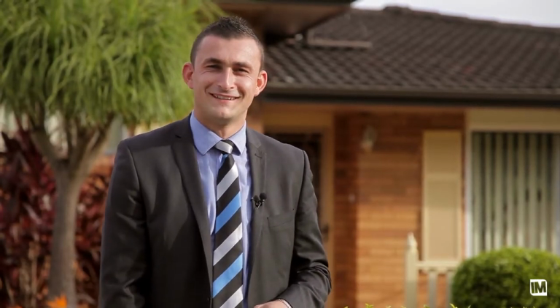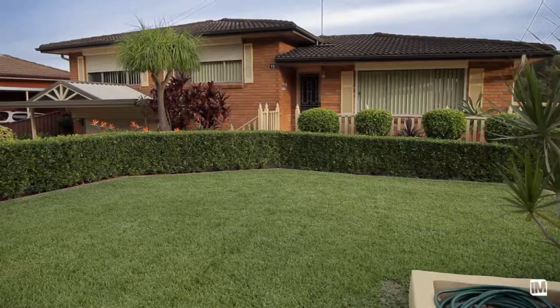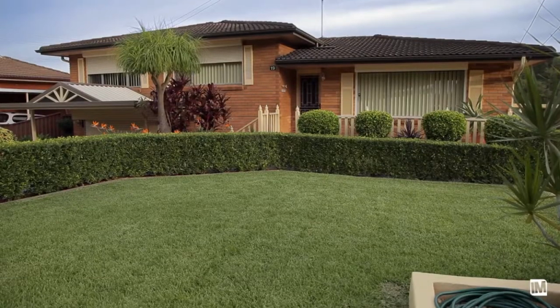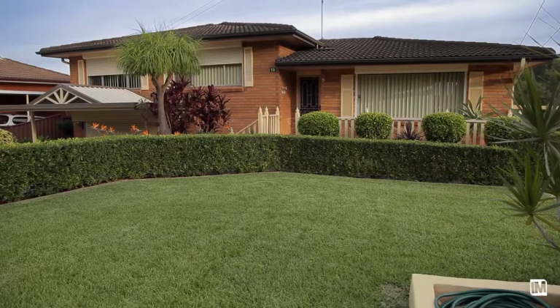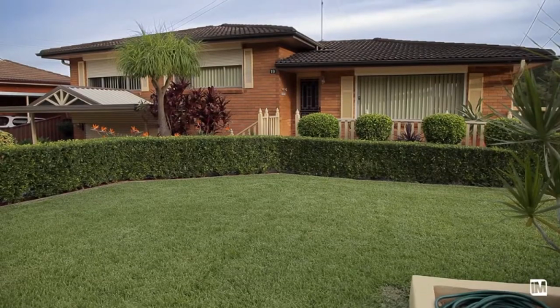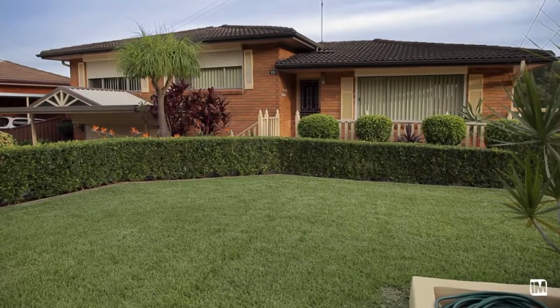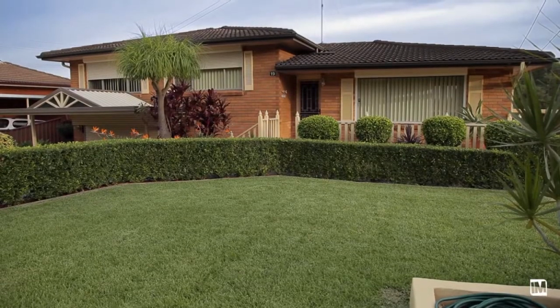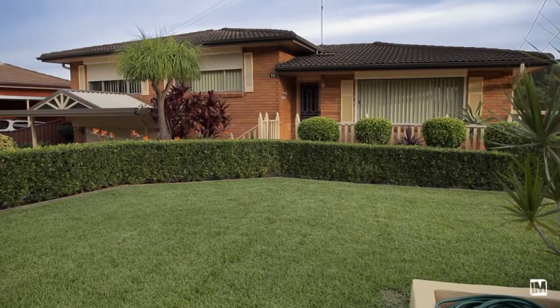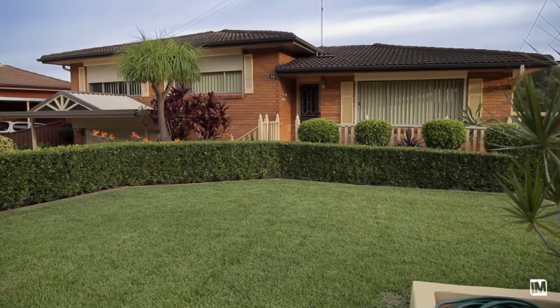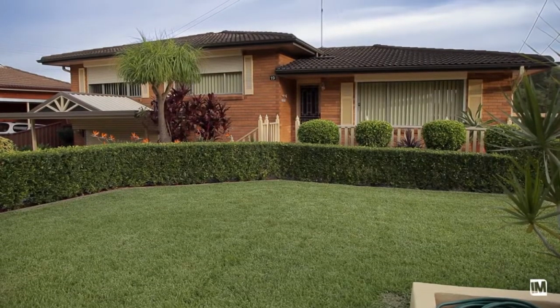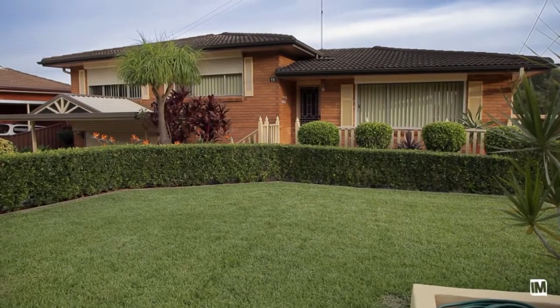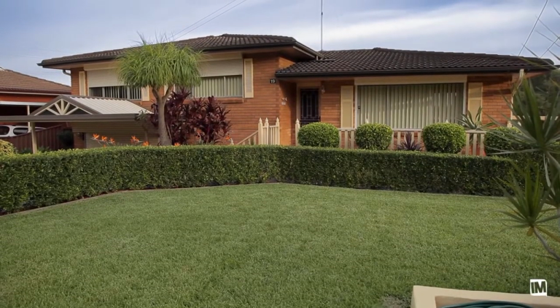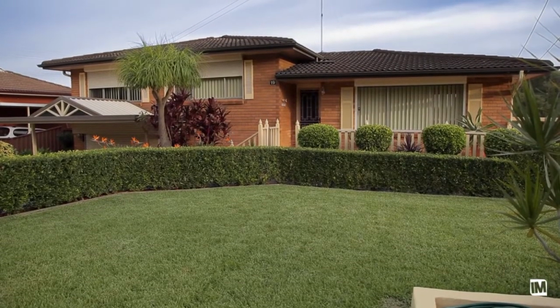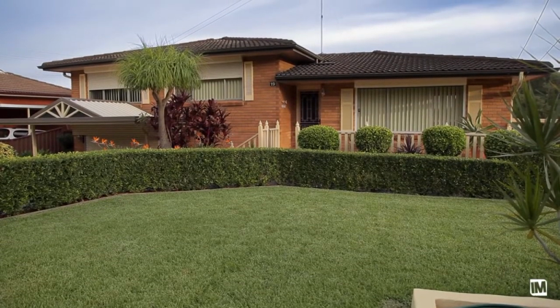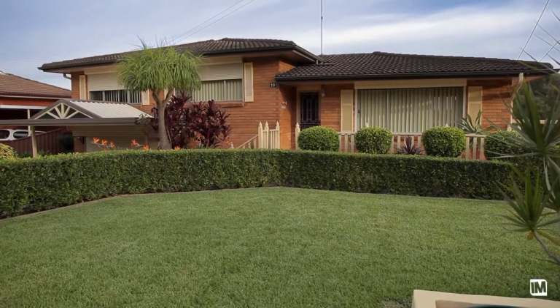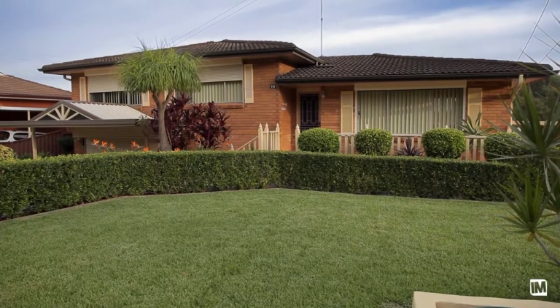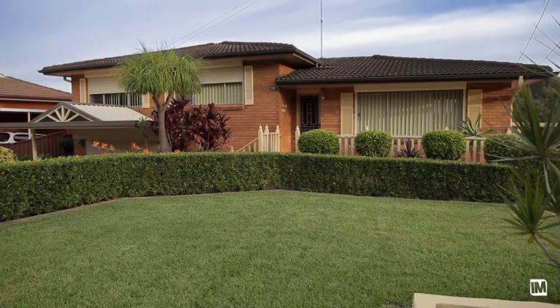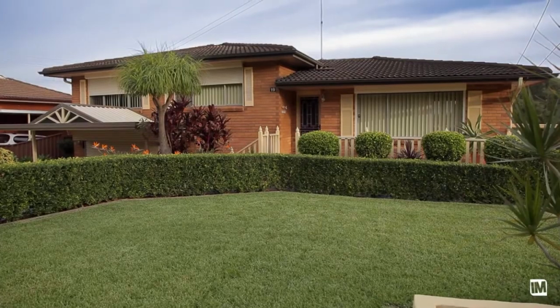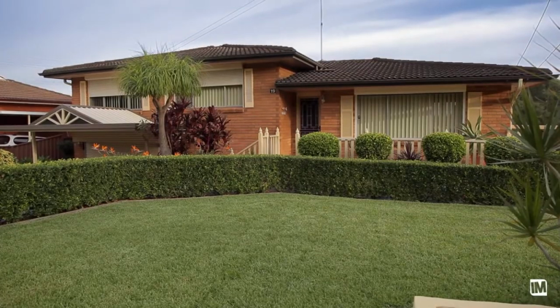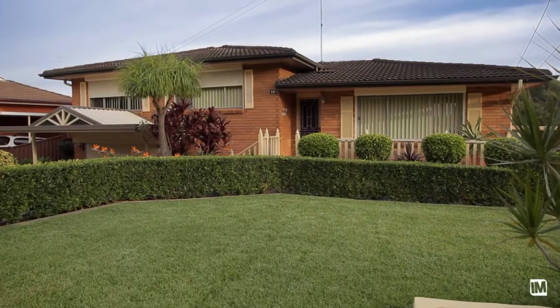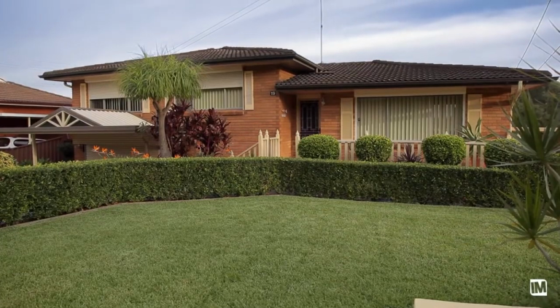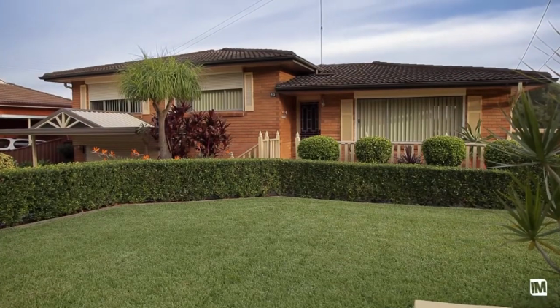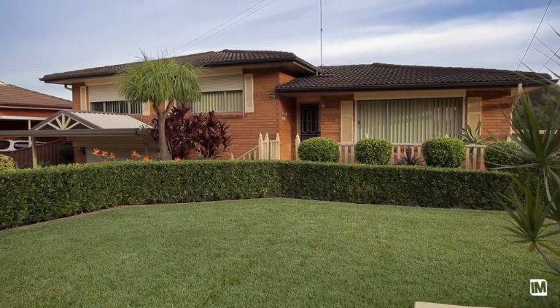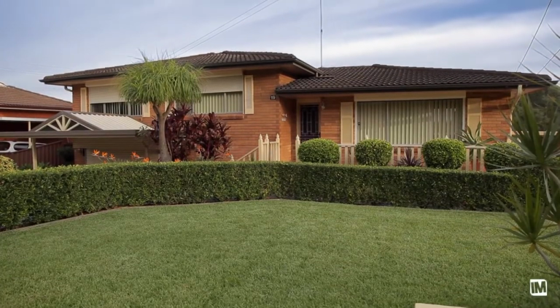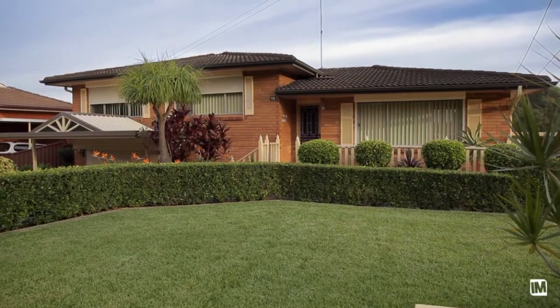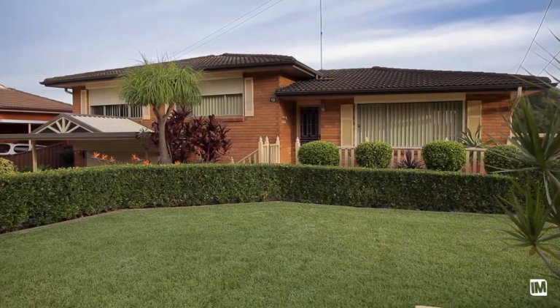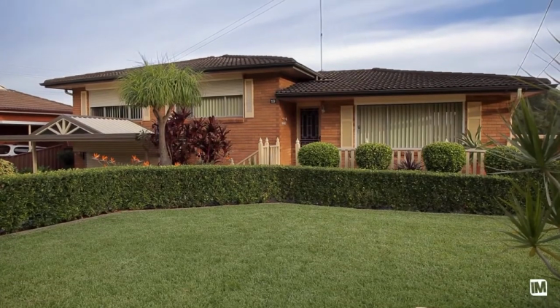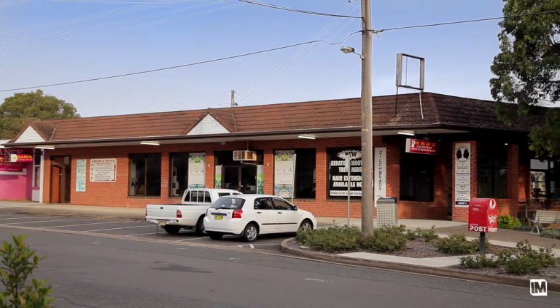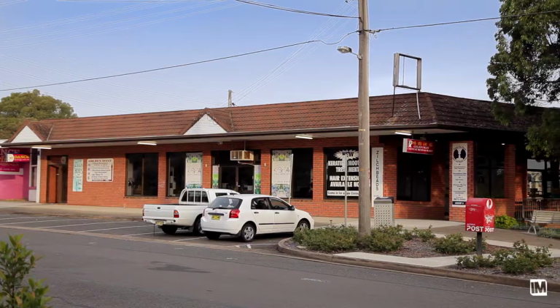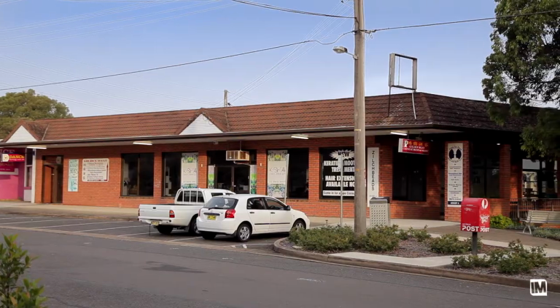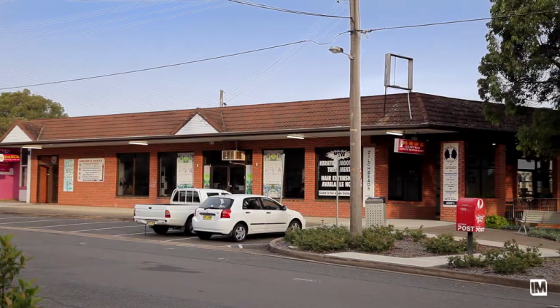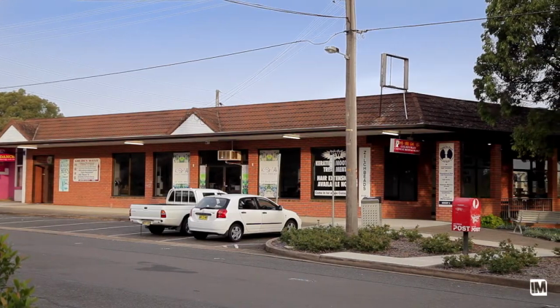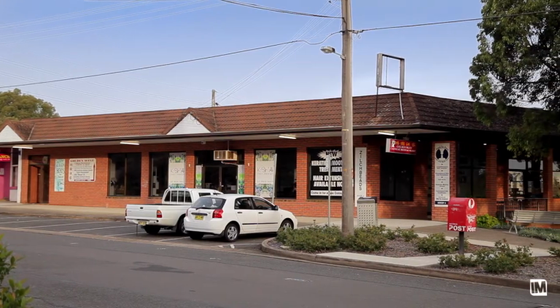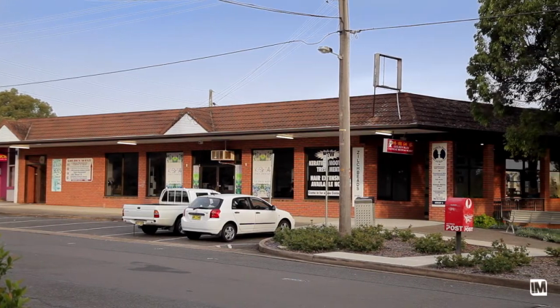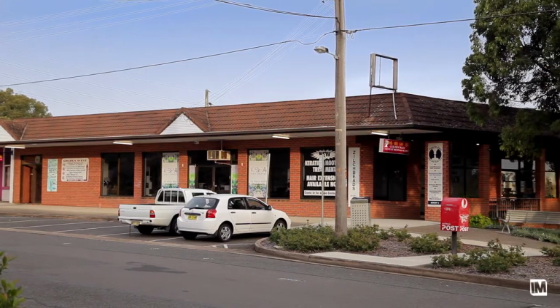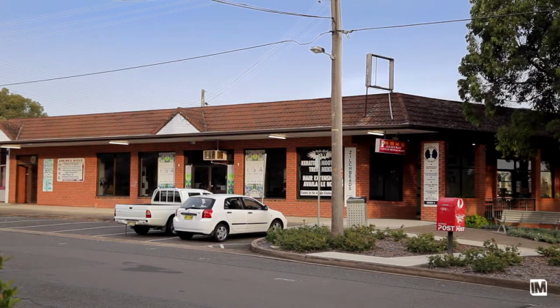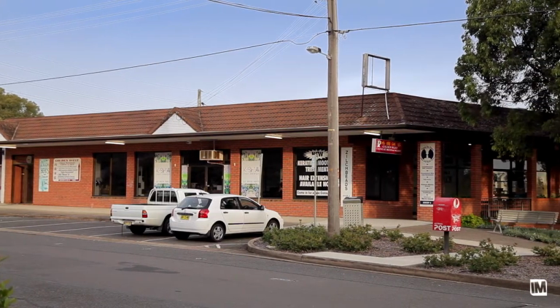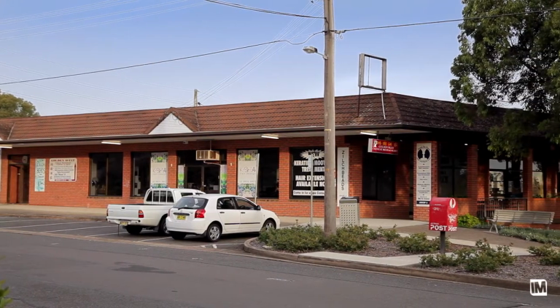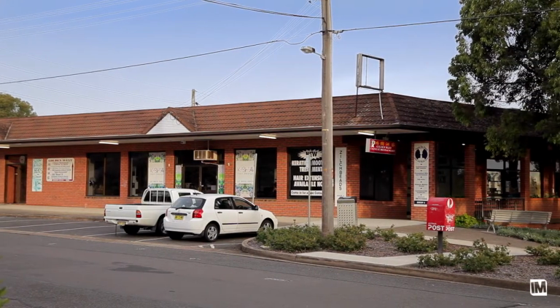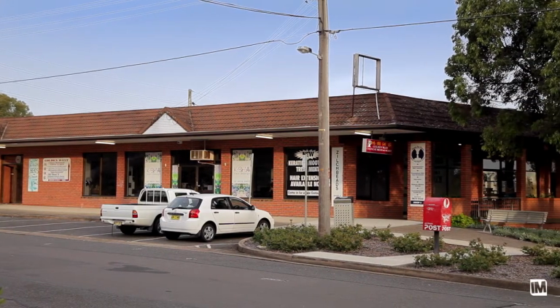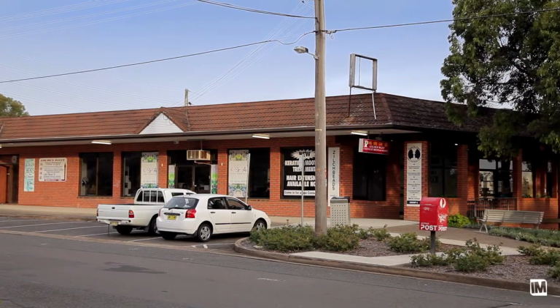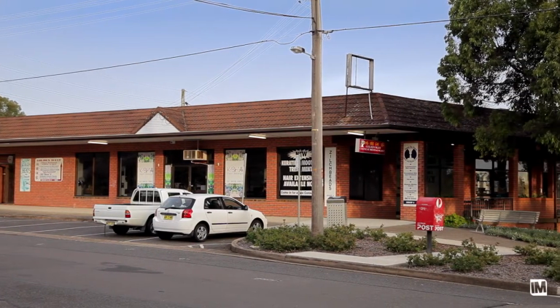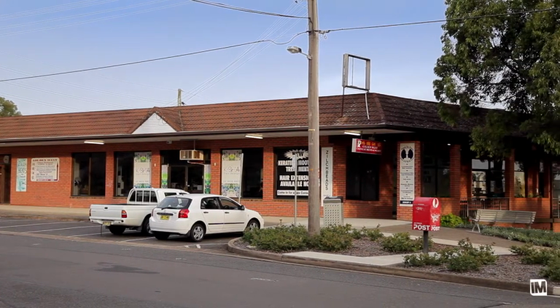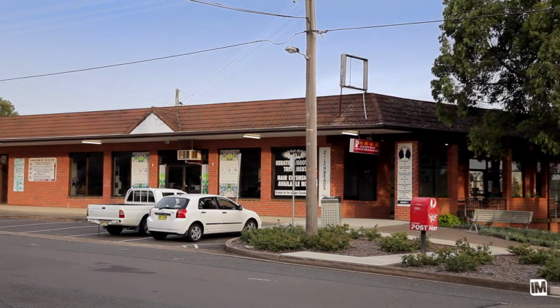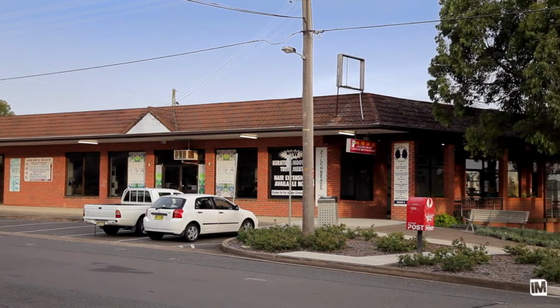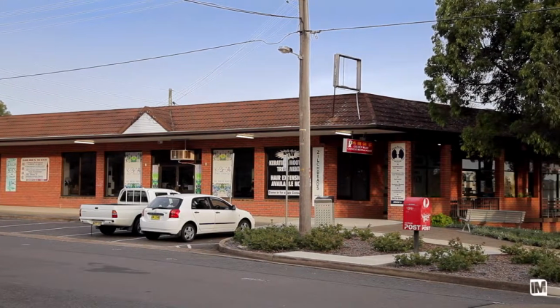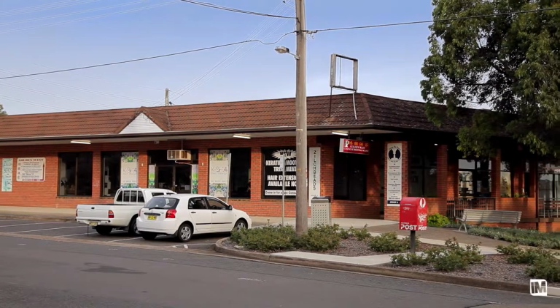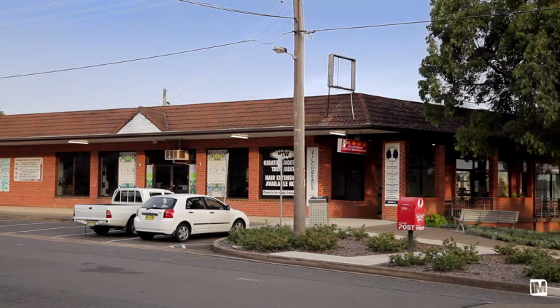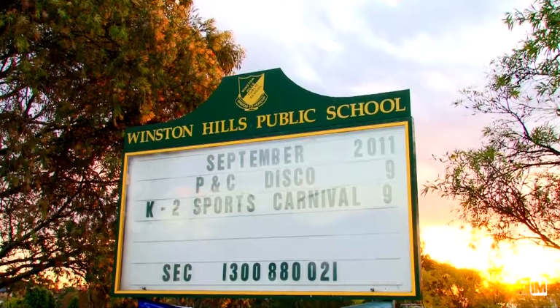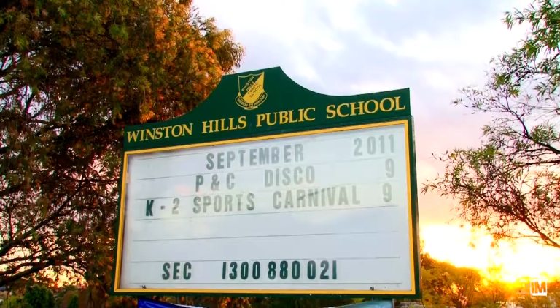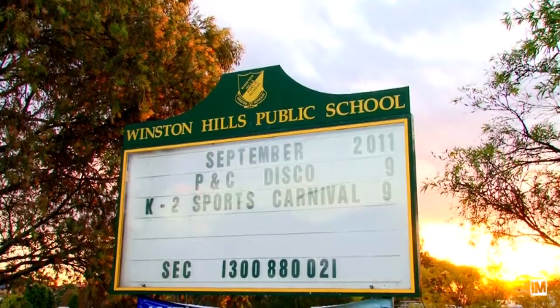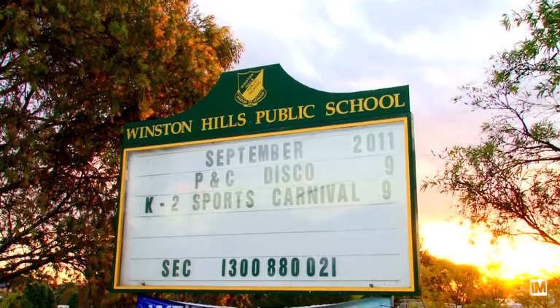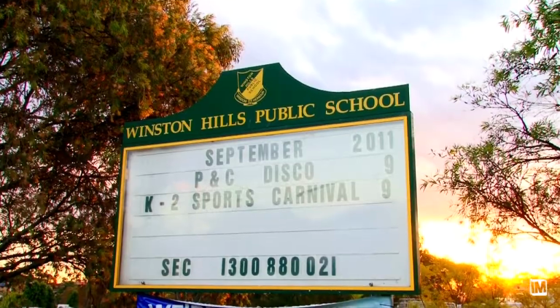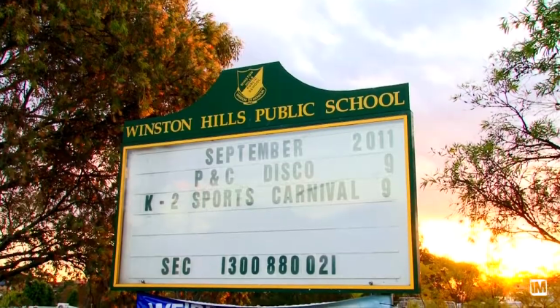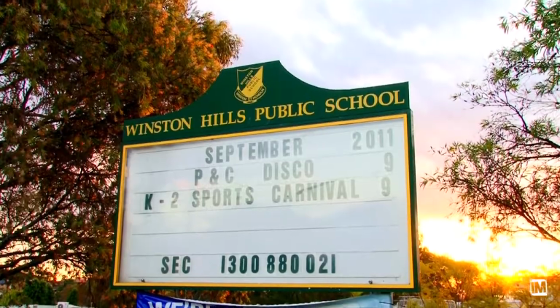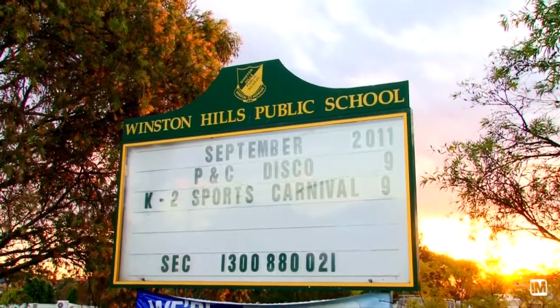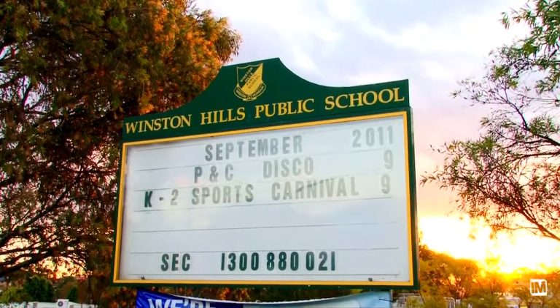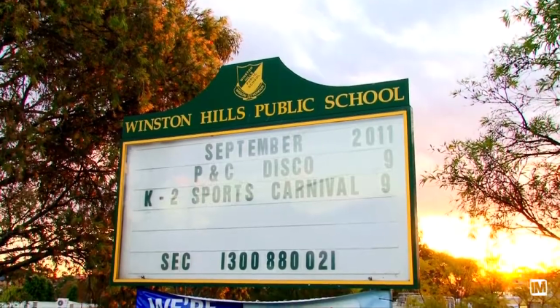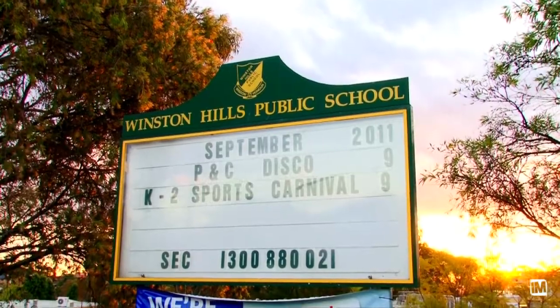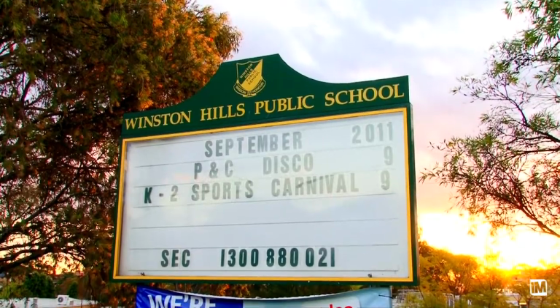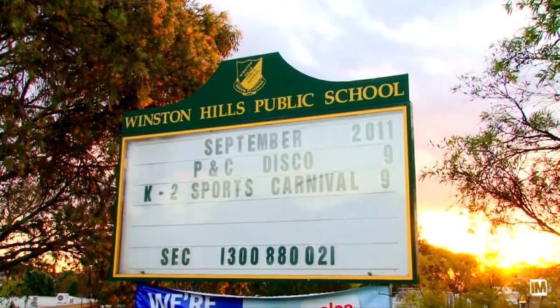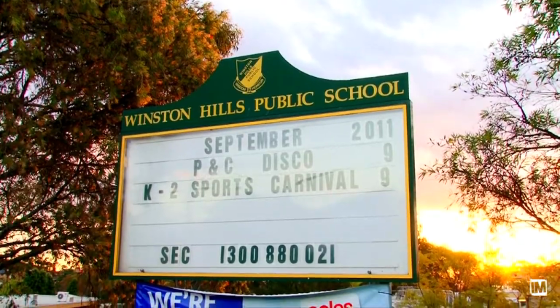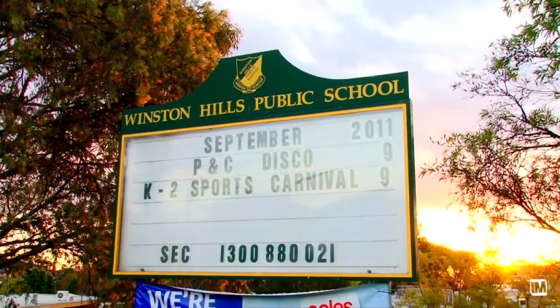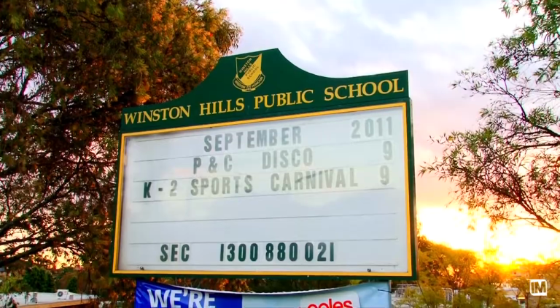This home is perfectly positioned in a whisper-quiet location close to local shops, schools and transport.